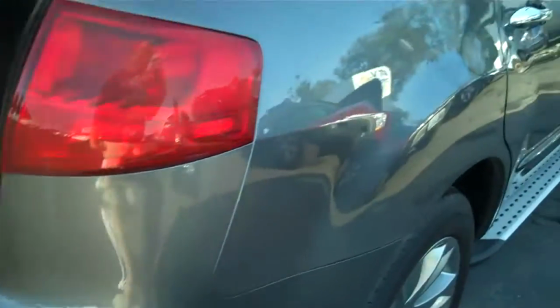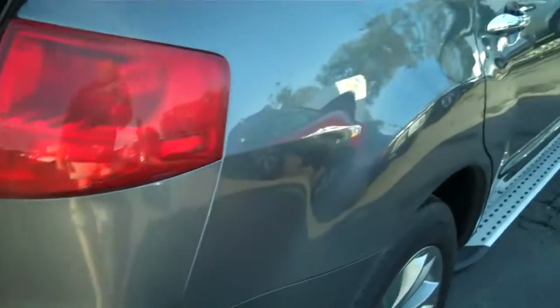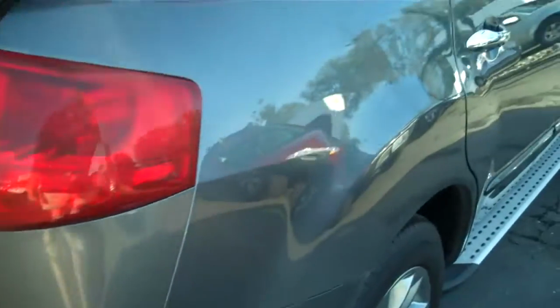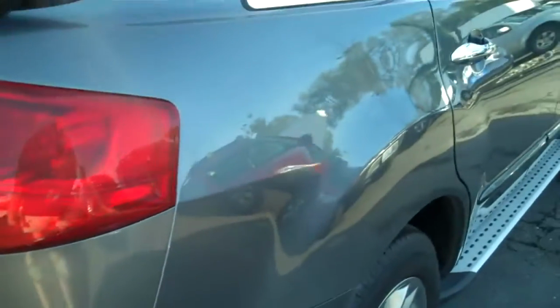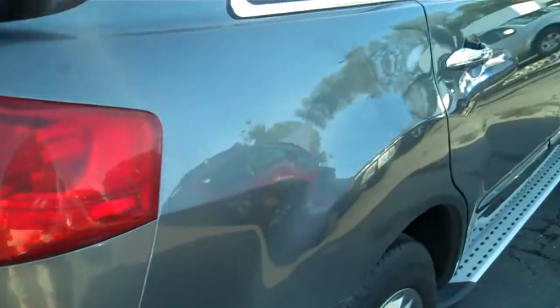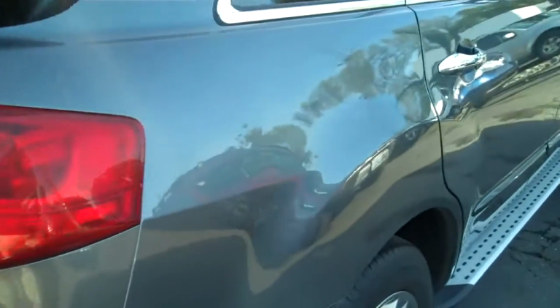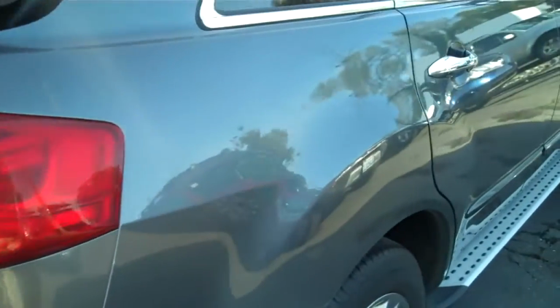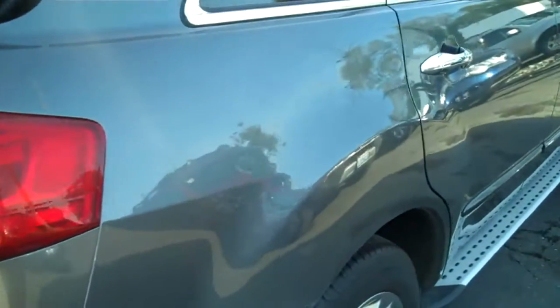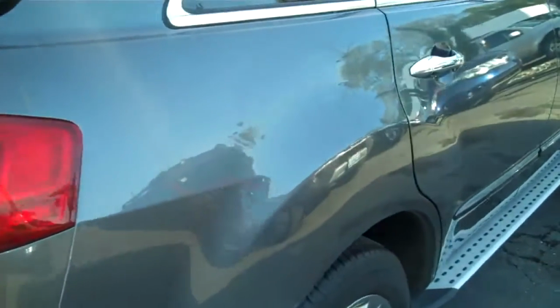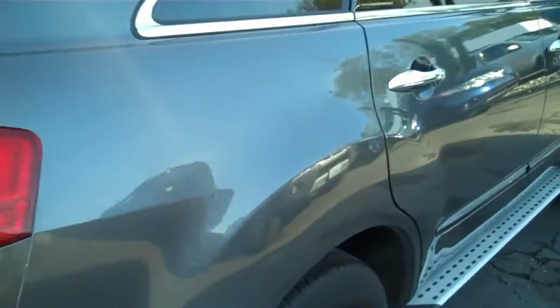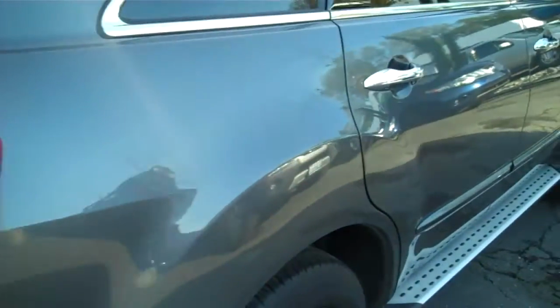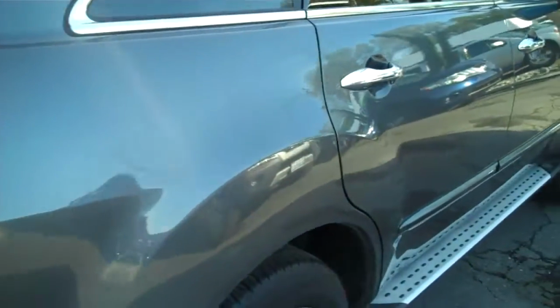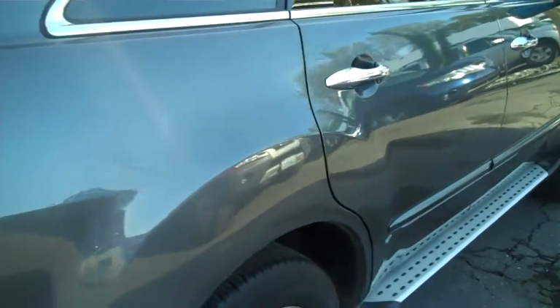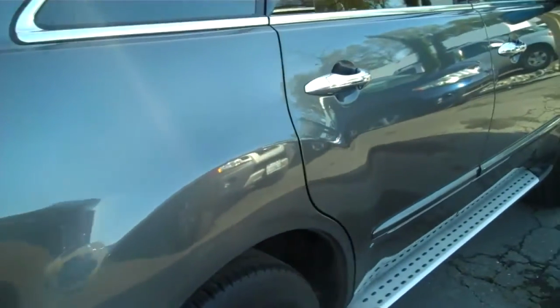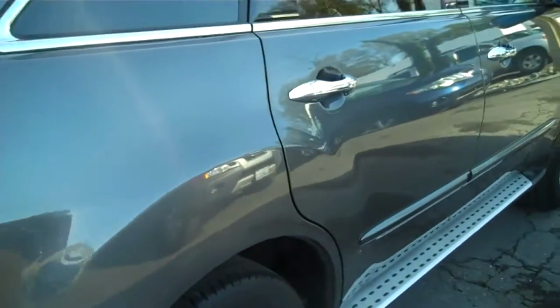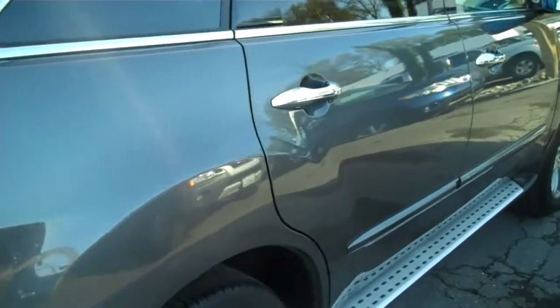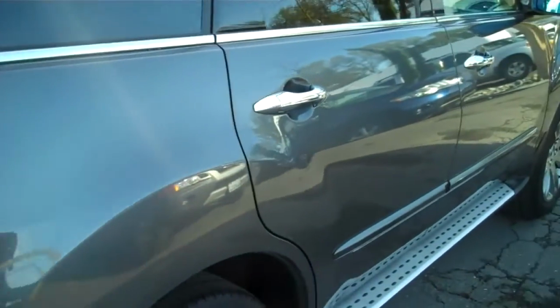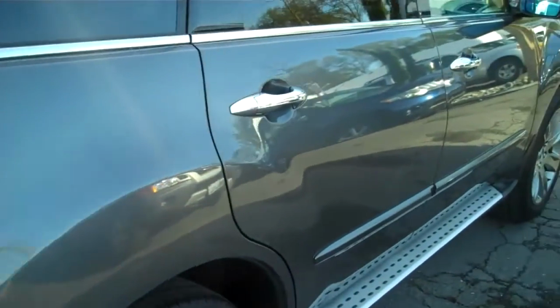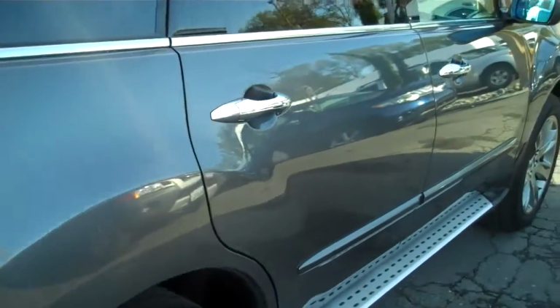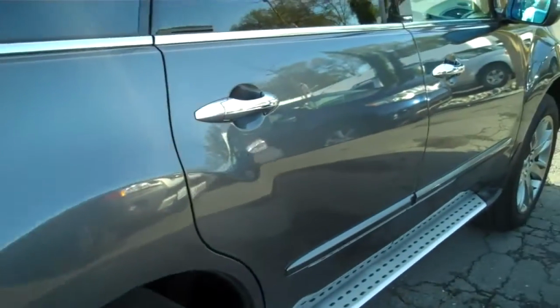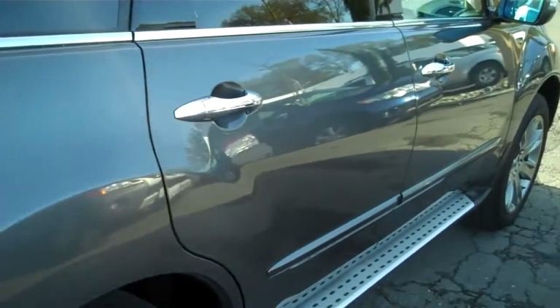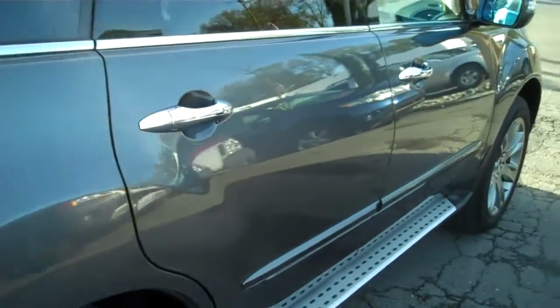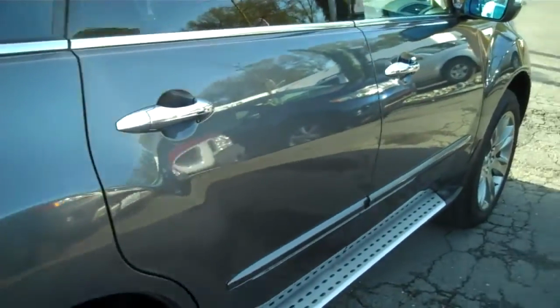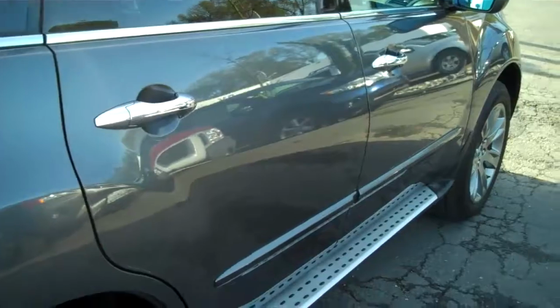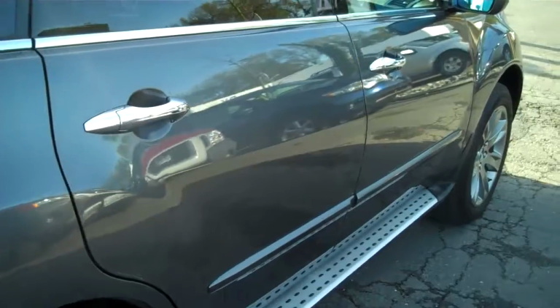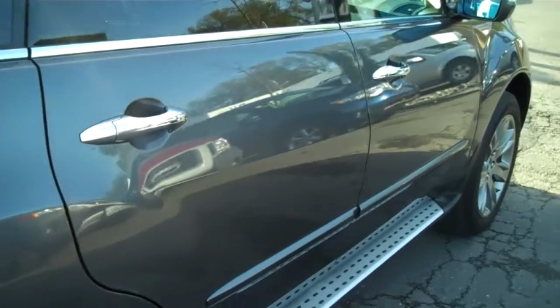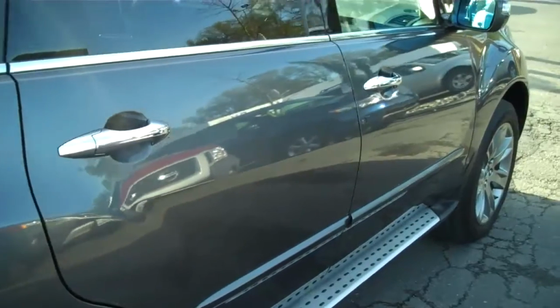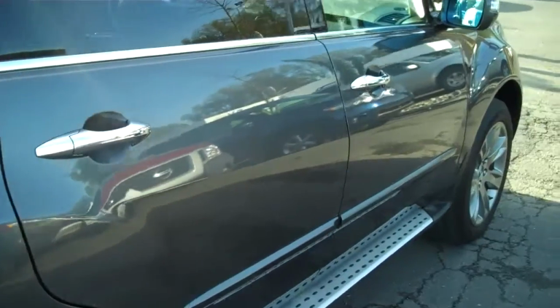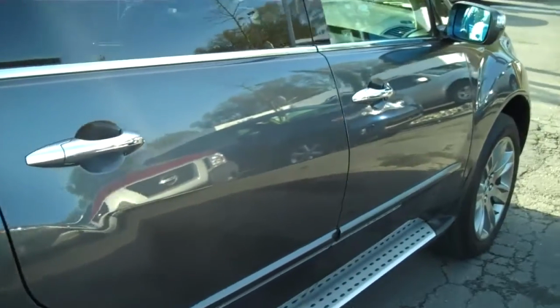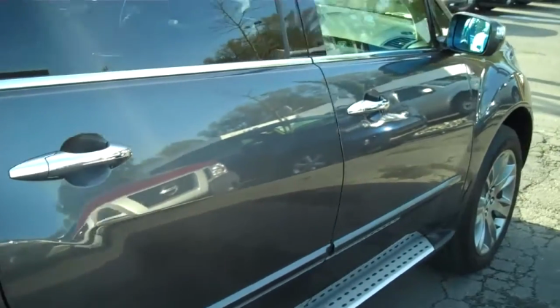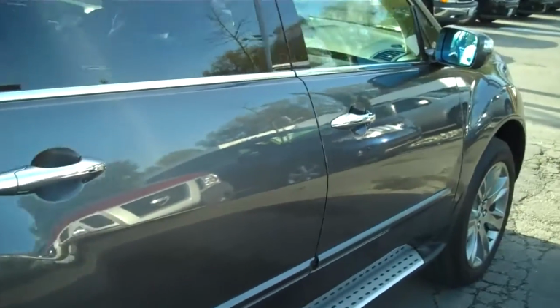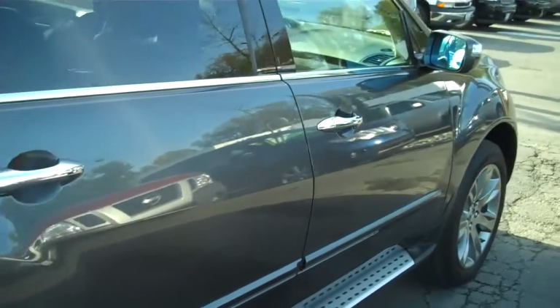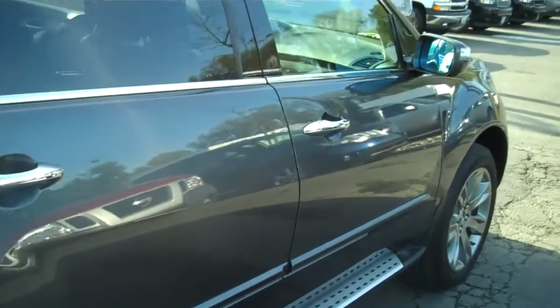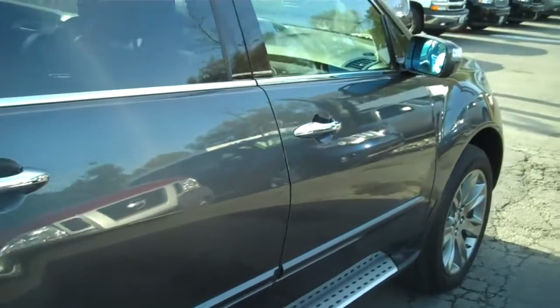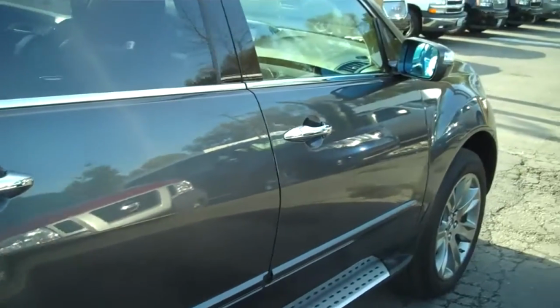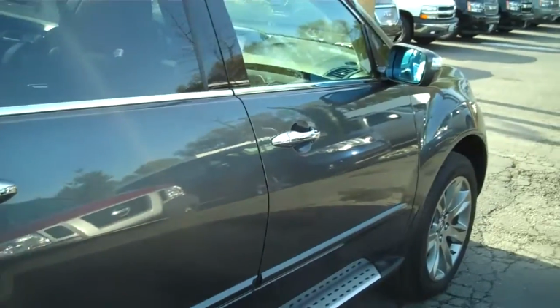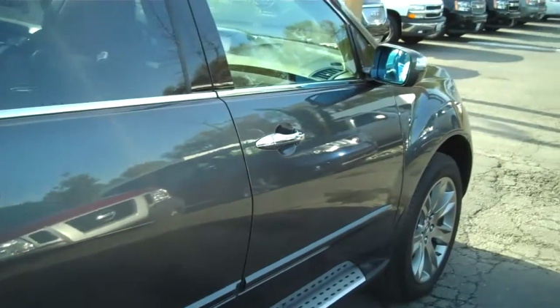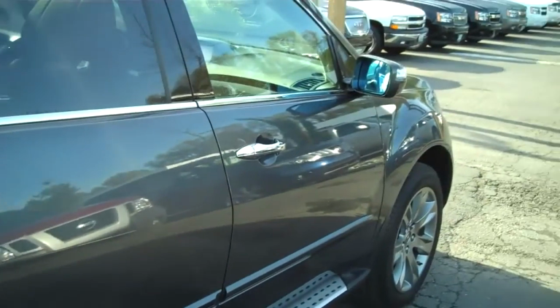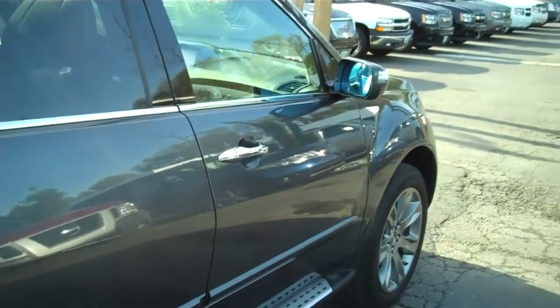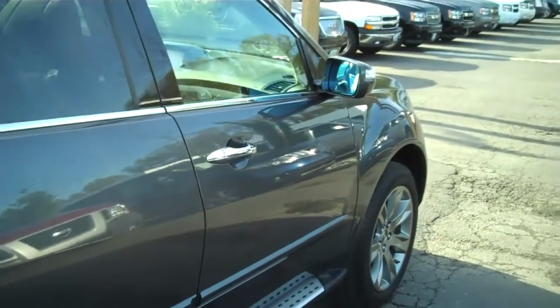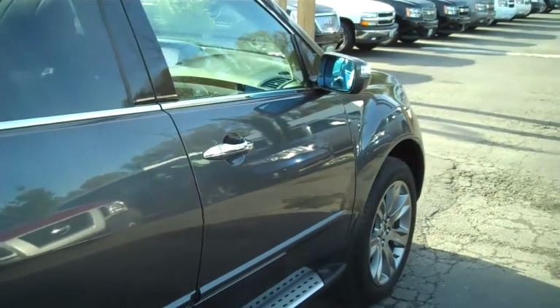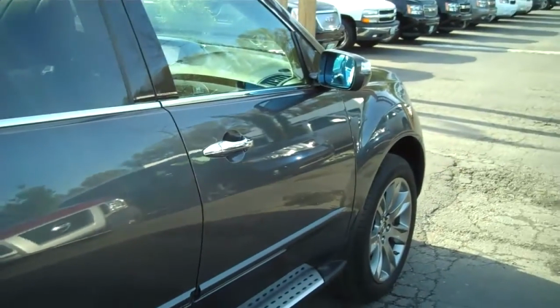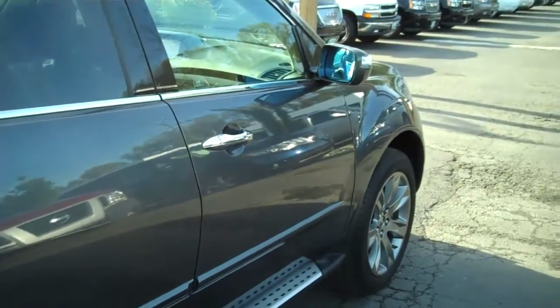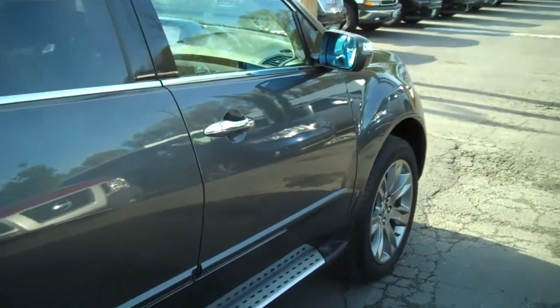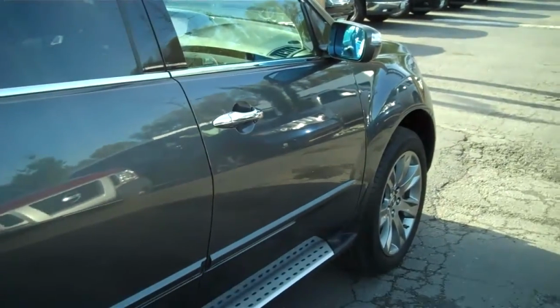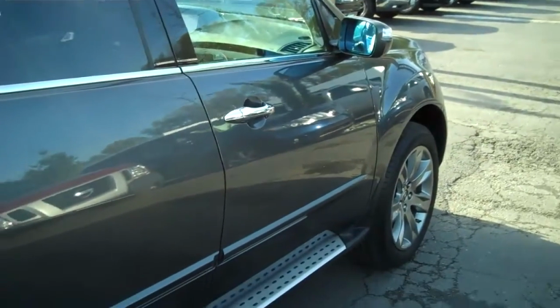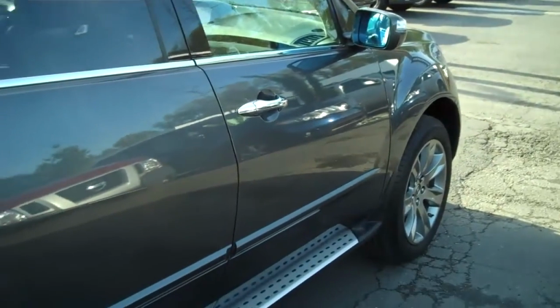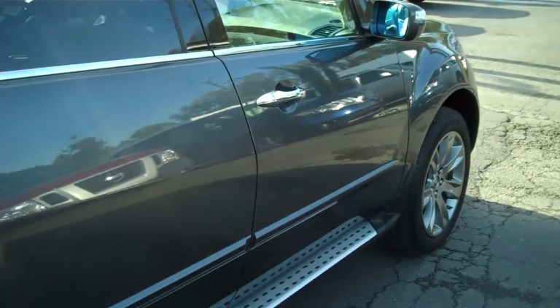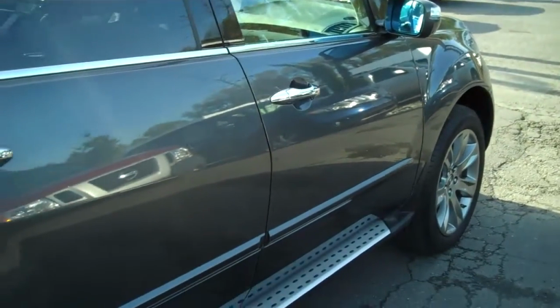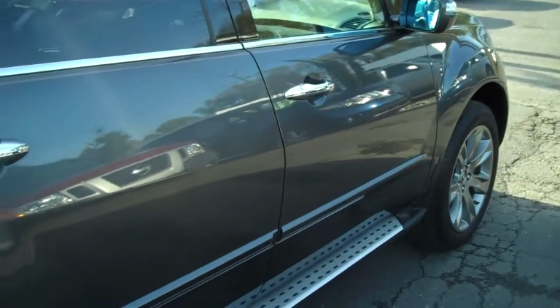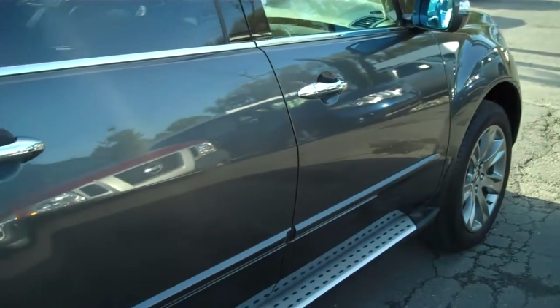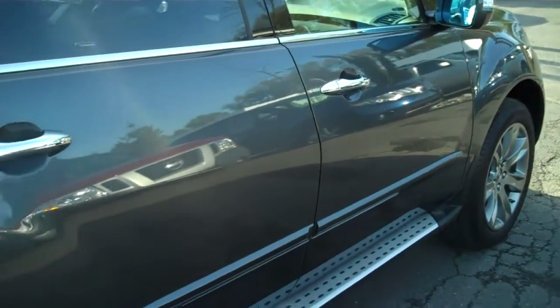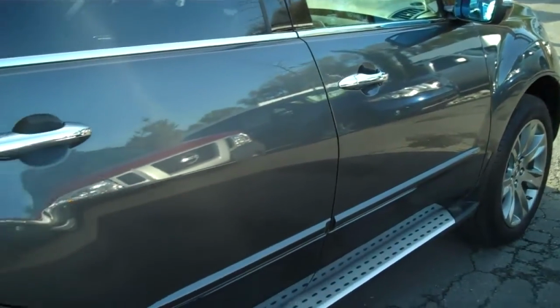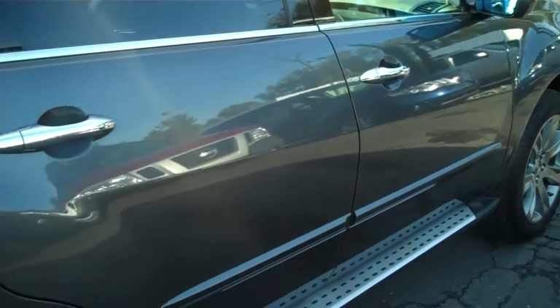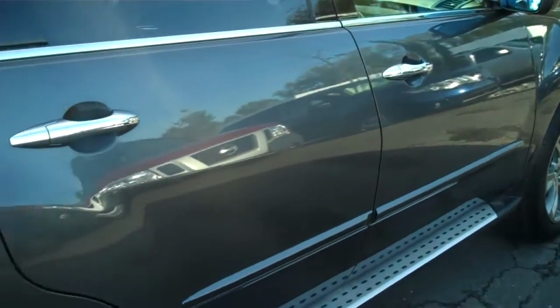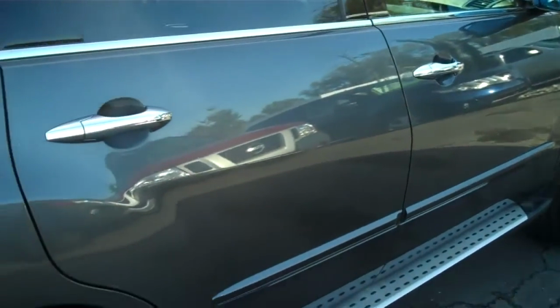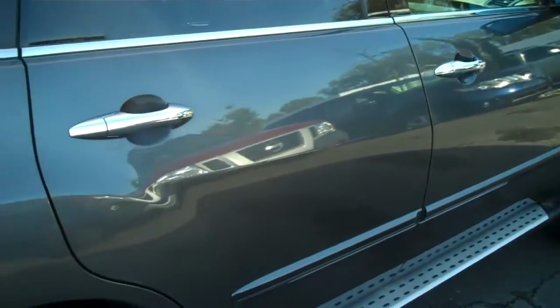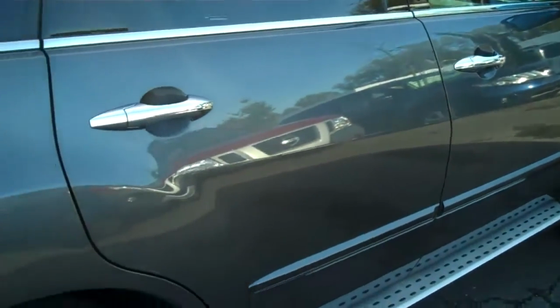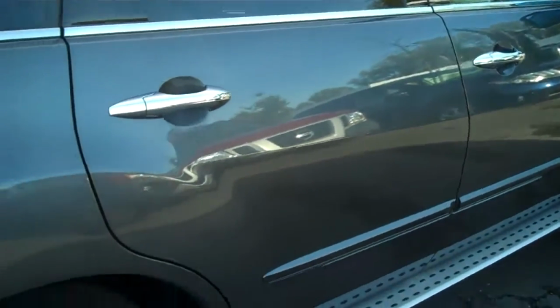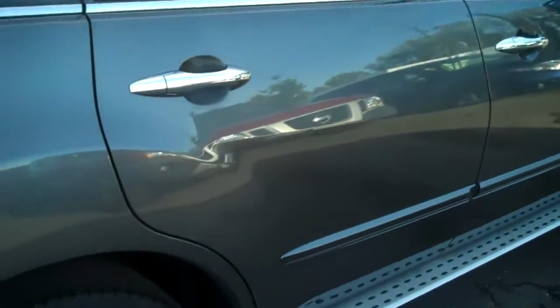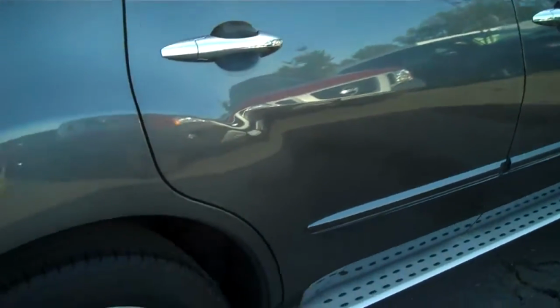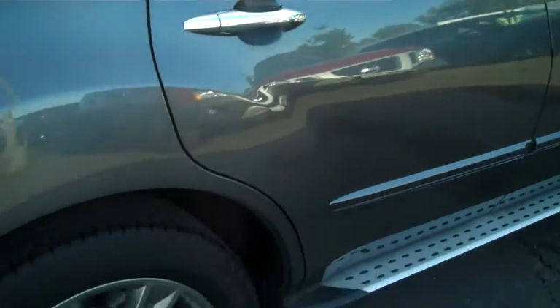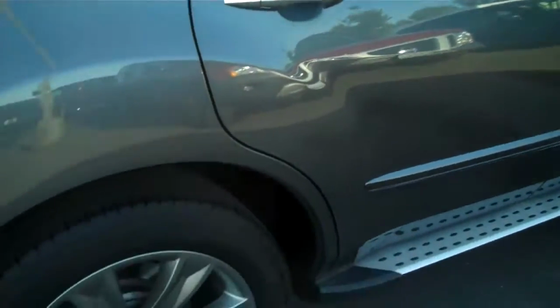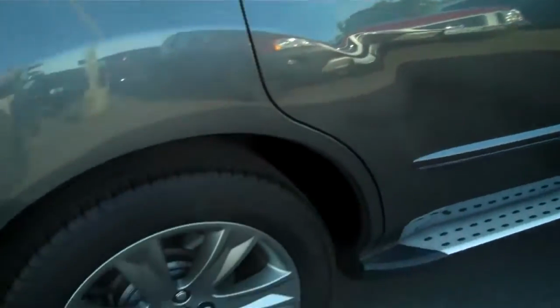Looking down the passenger side of the vehicle, once again I see no door dings, no scratches.